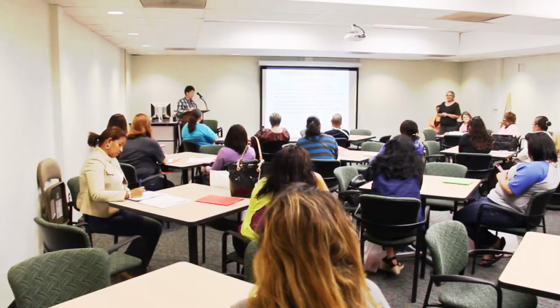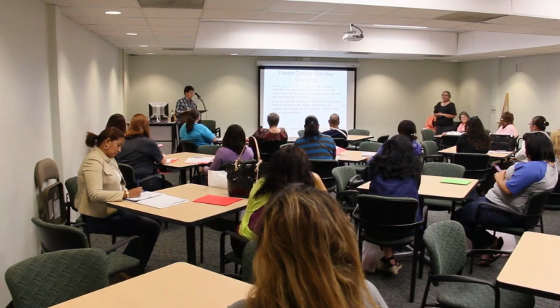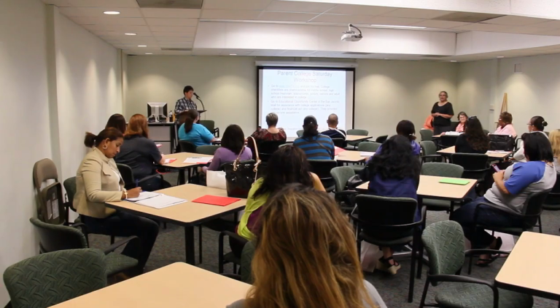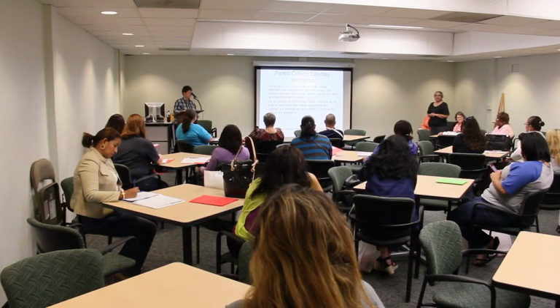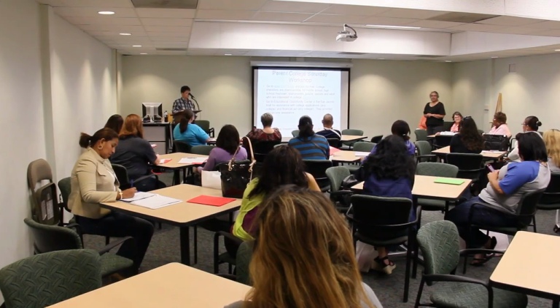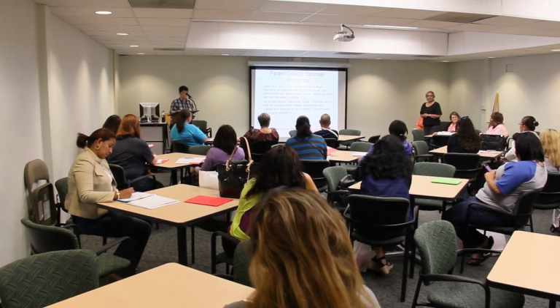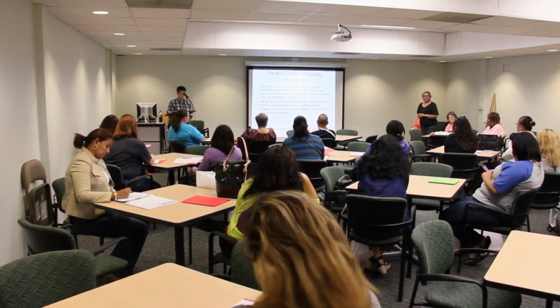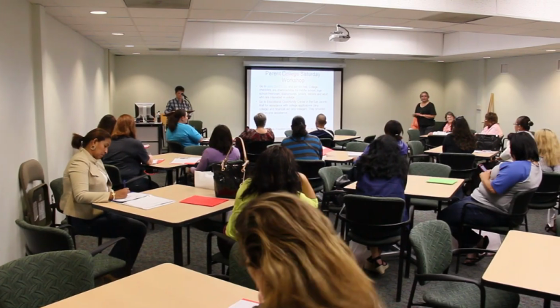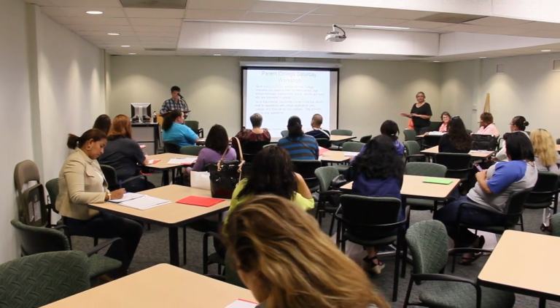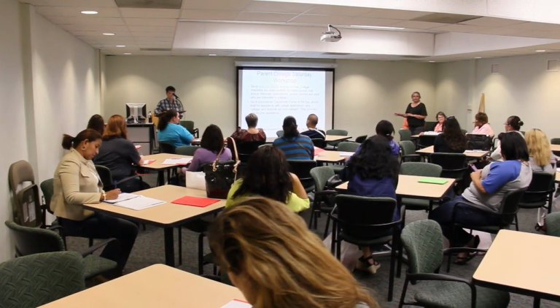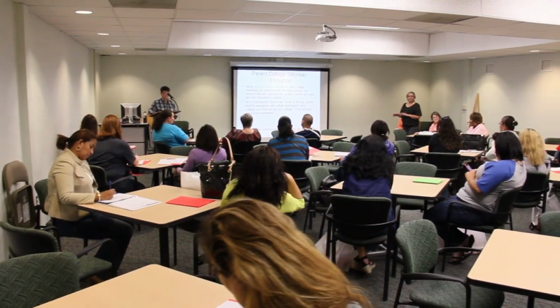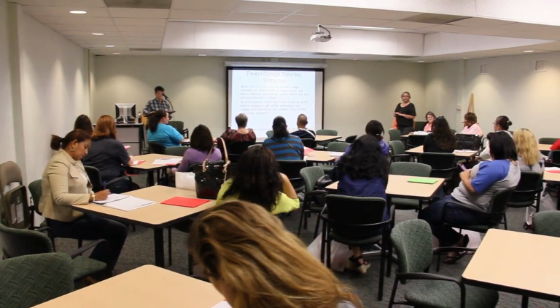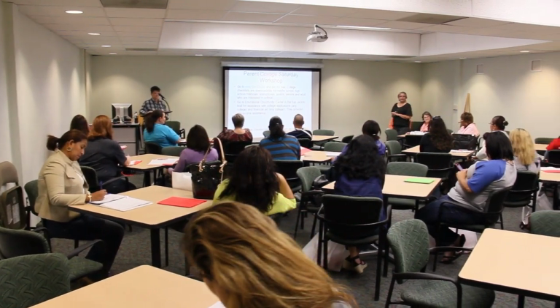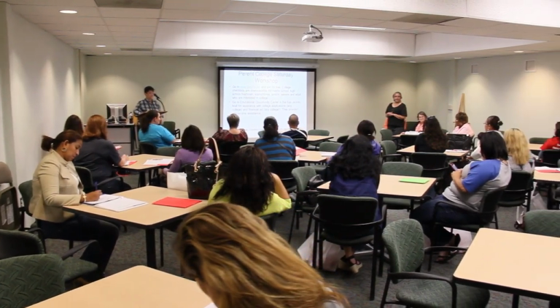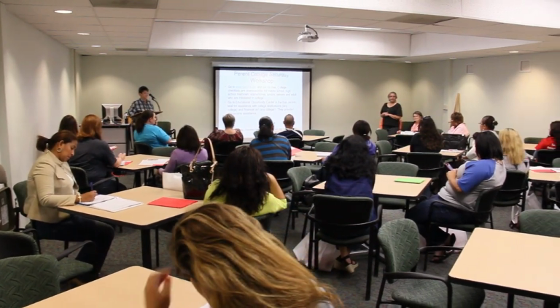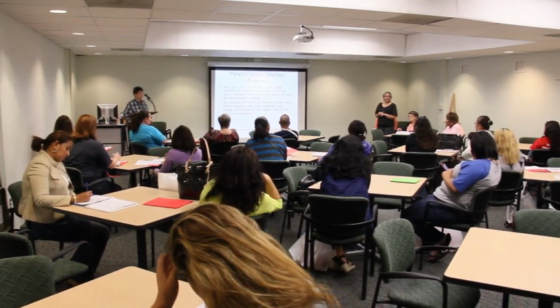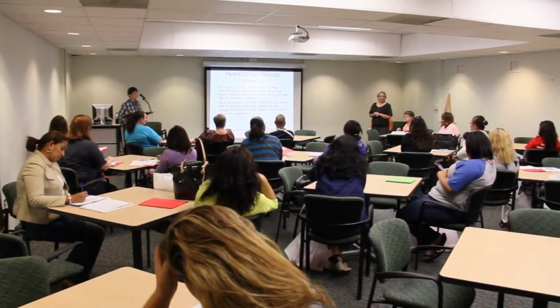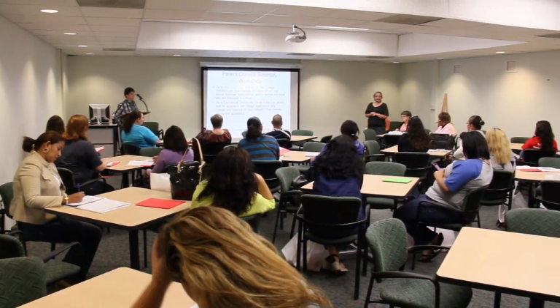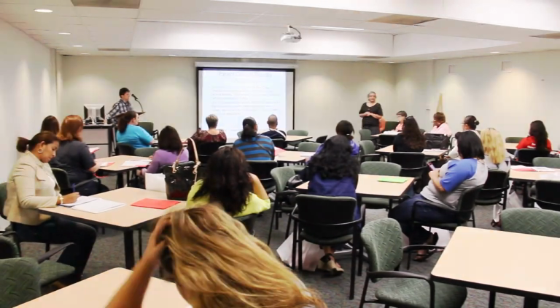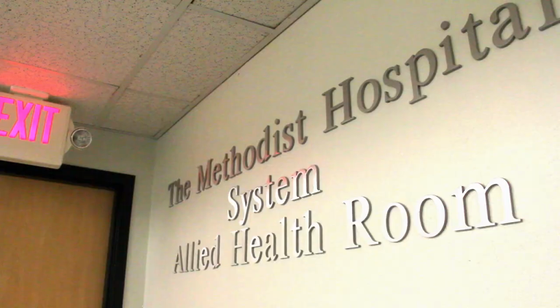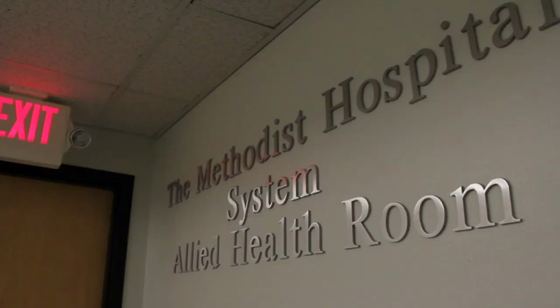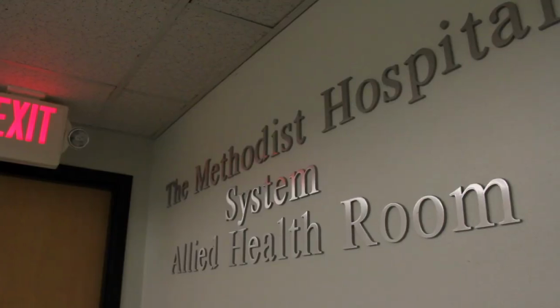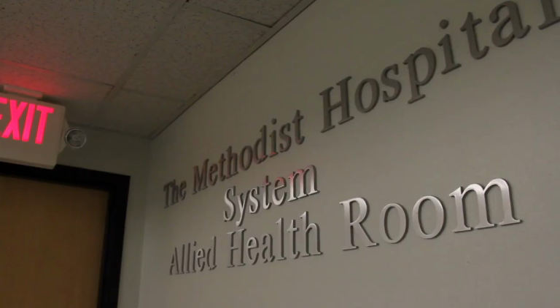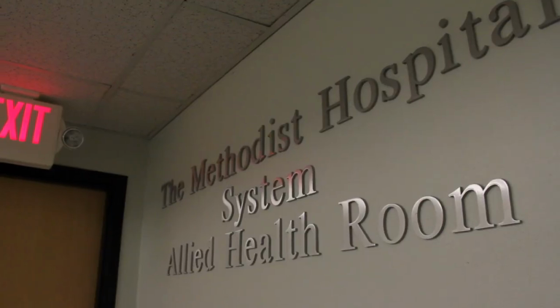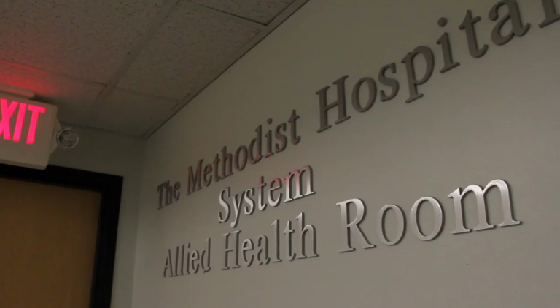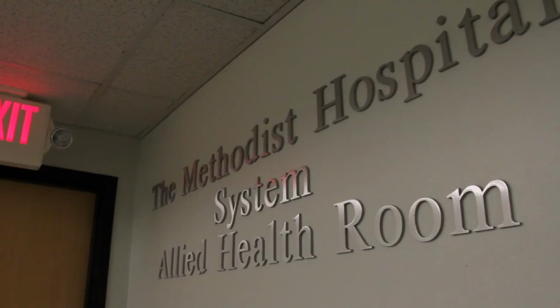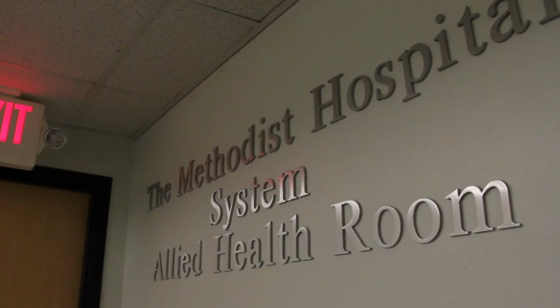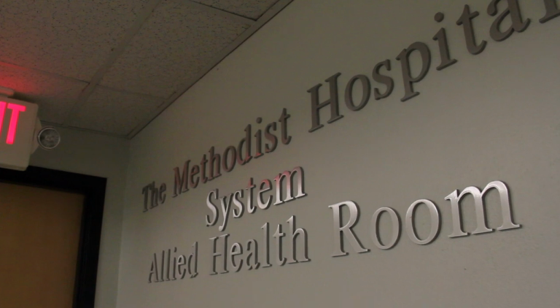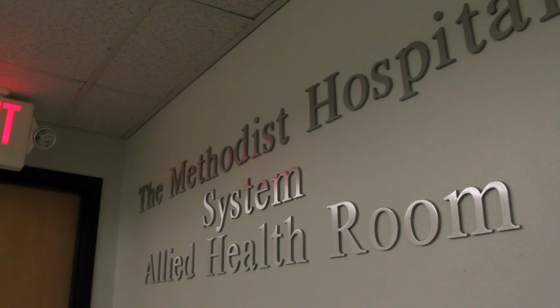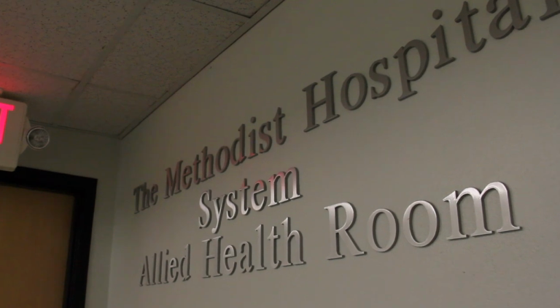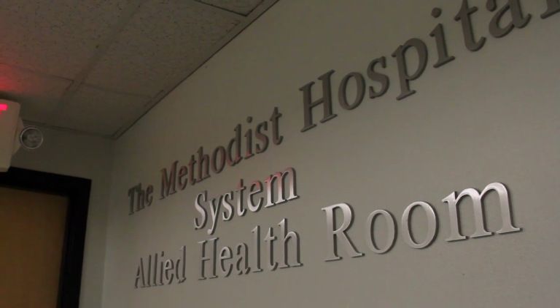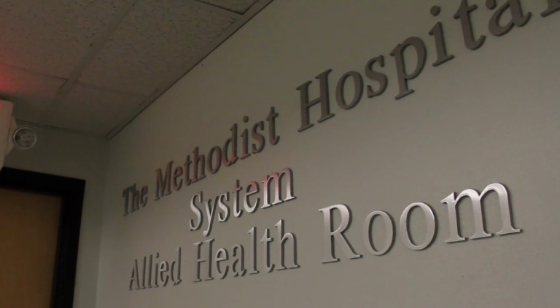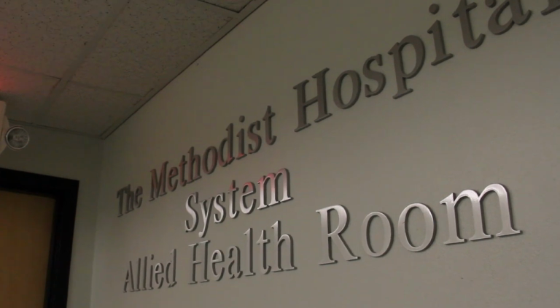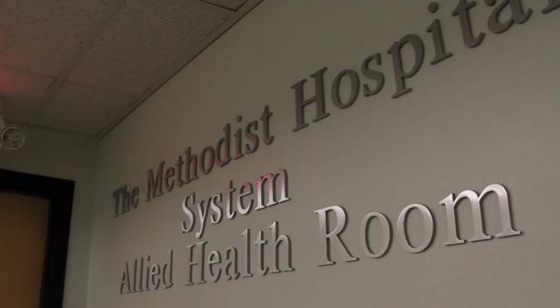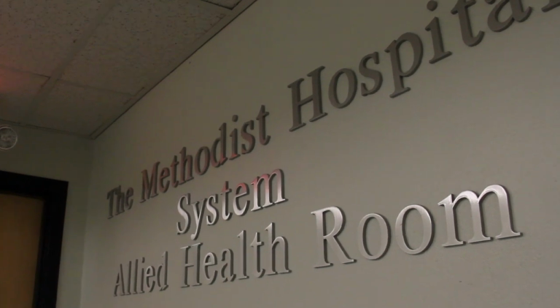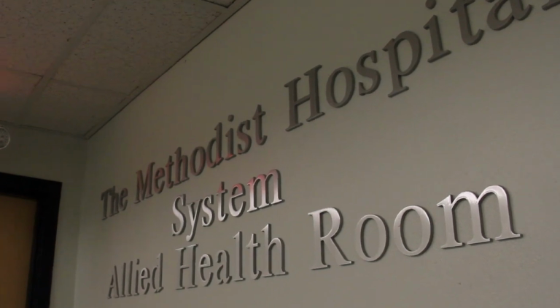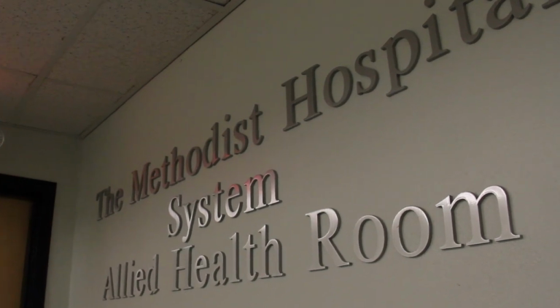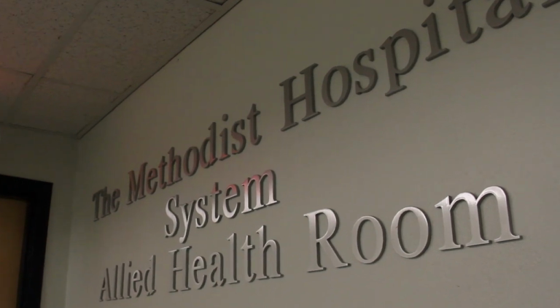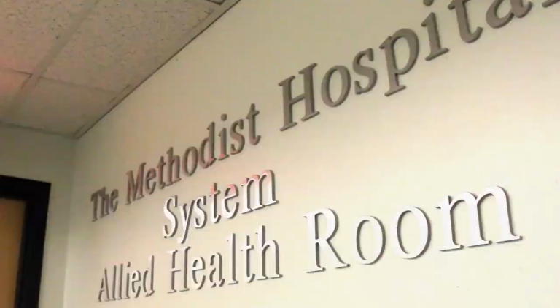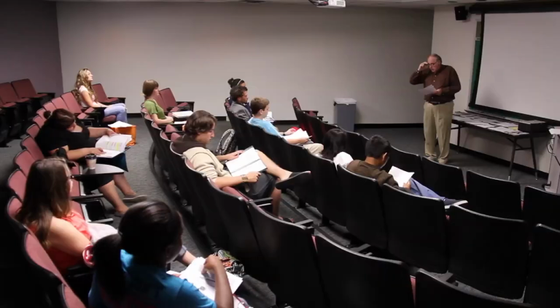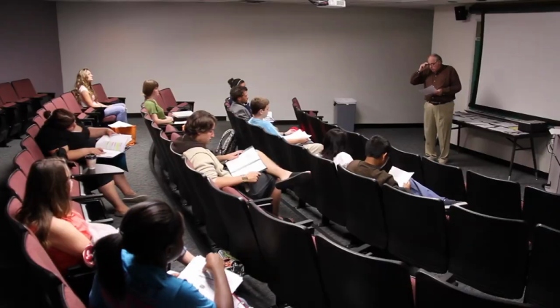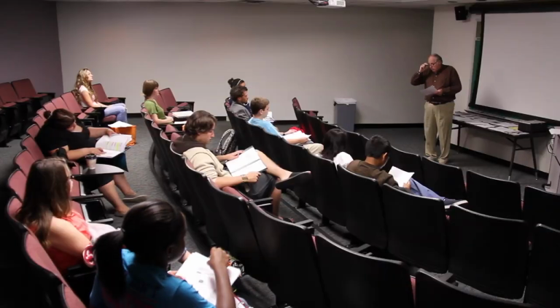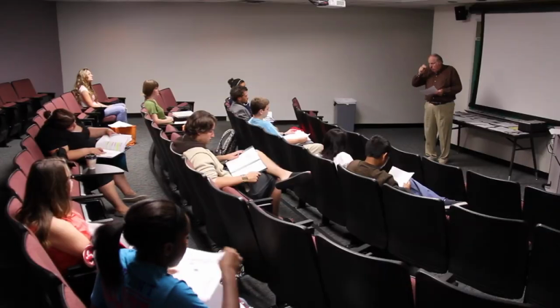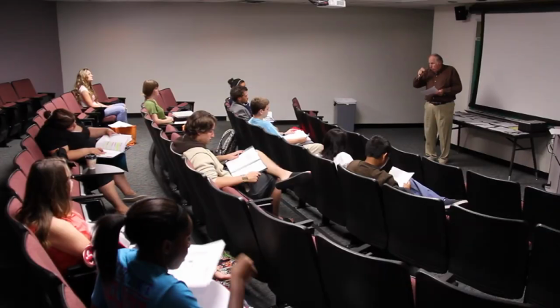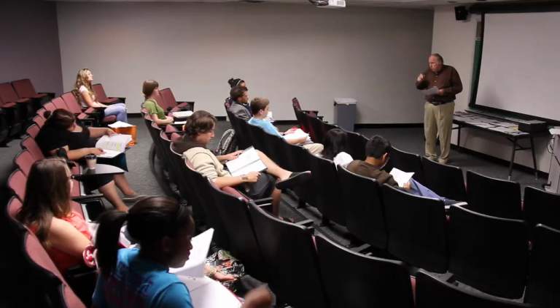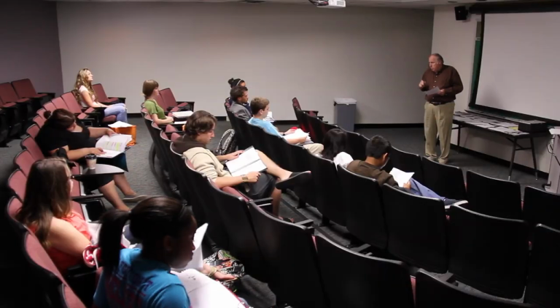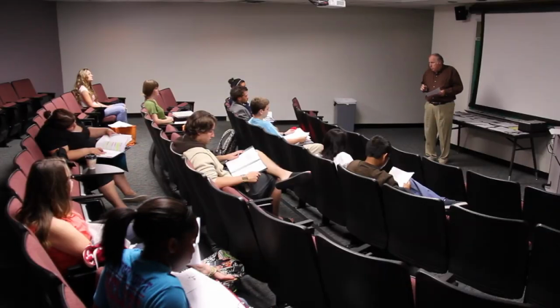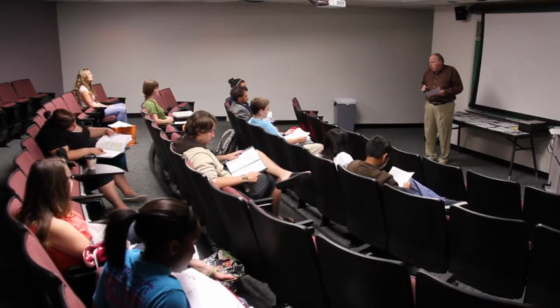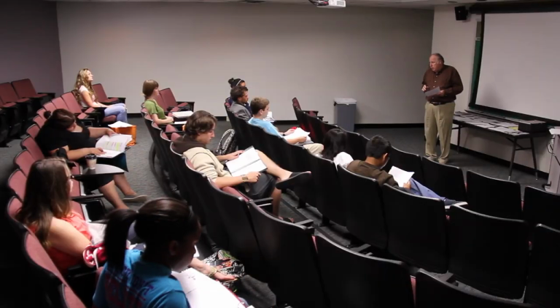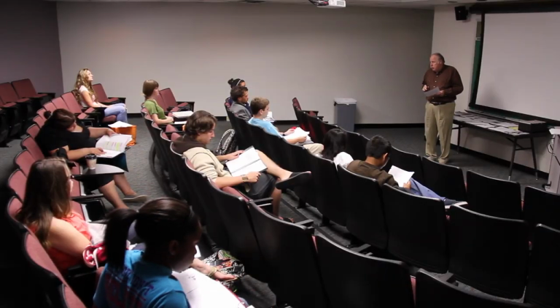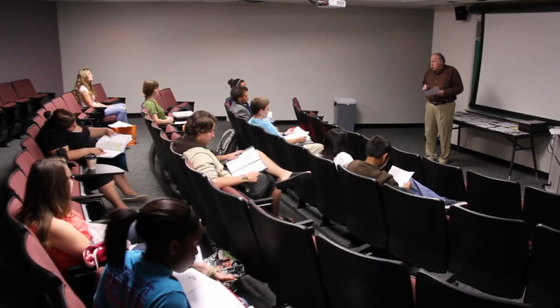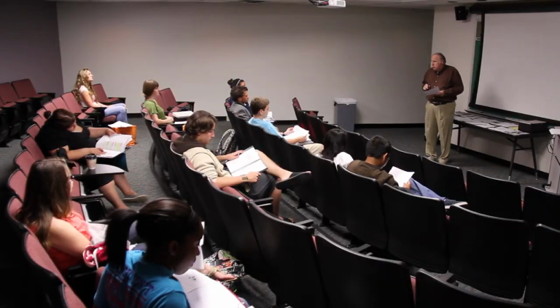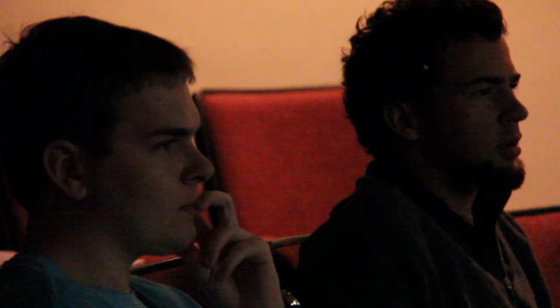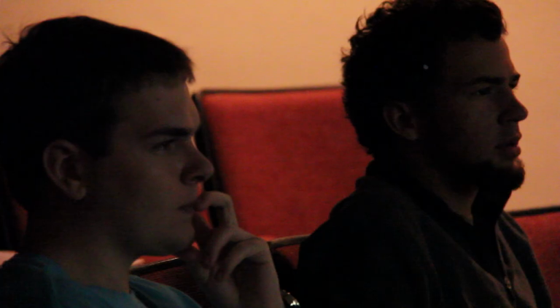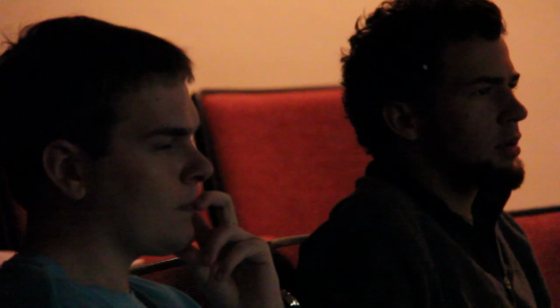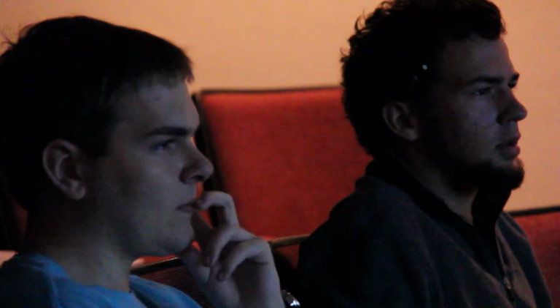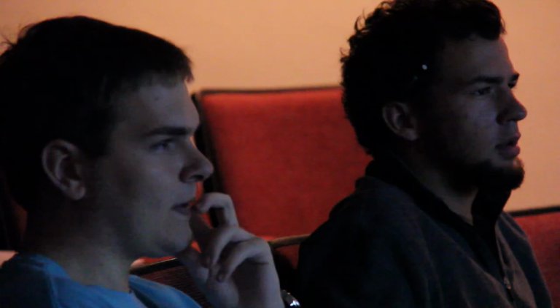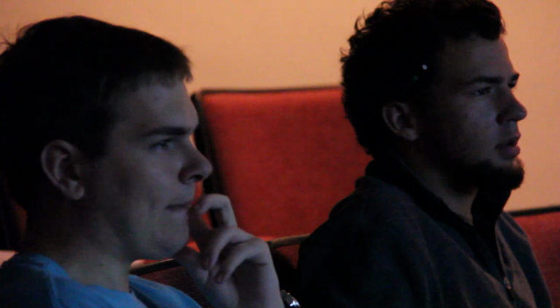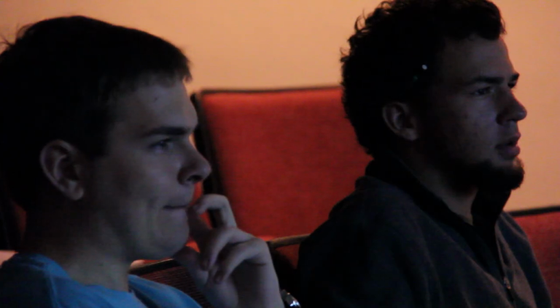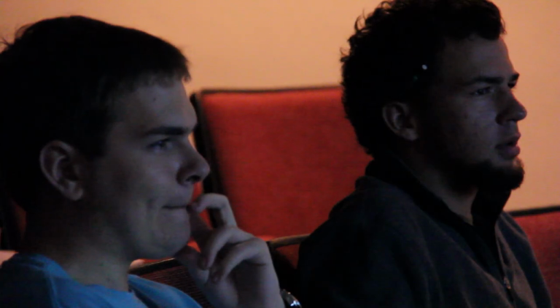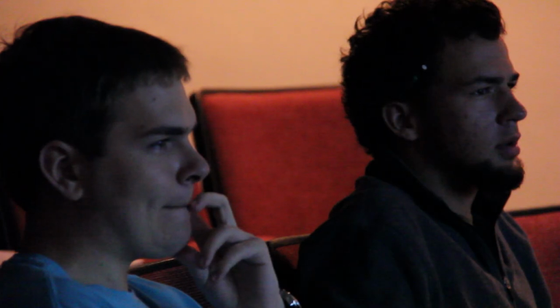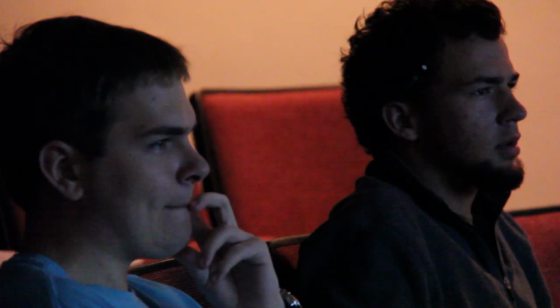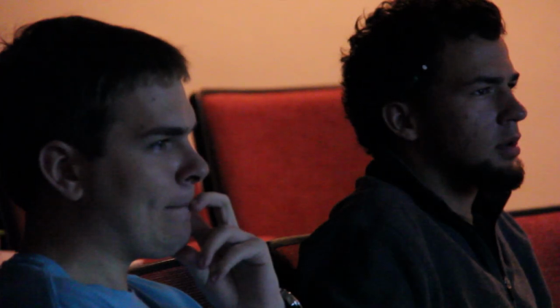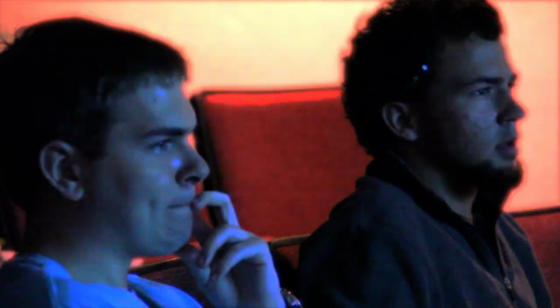Upstairs you'll find the Bayer Conference Center, the Methodist Hospital System and Allied Health Room, and our campus theater, the Edith Old Studio.